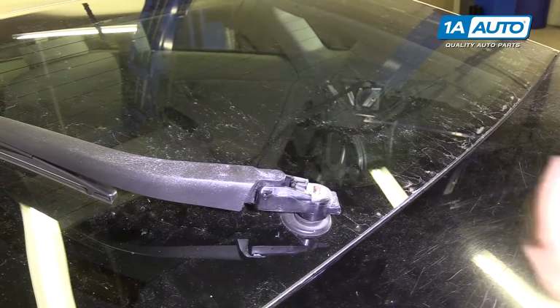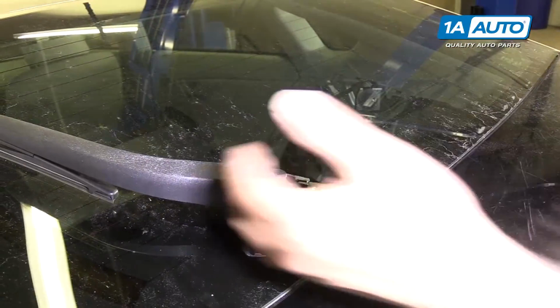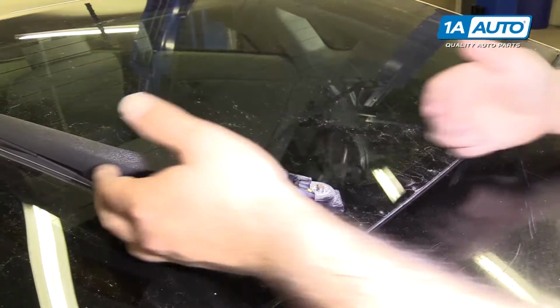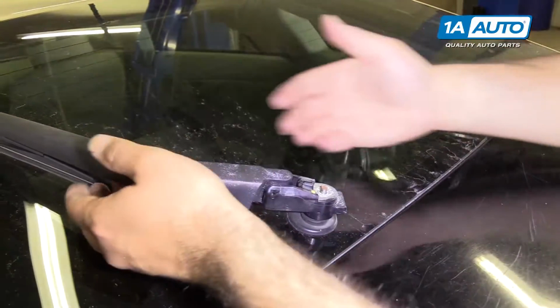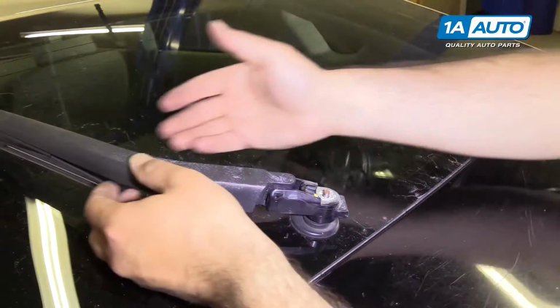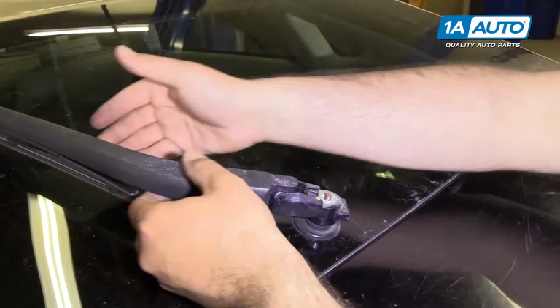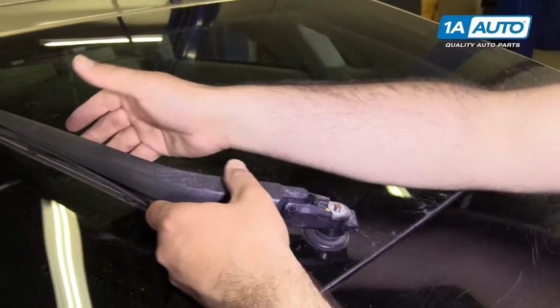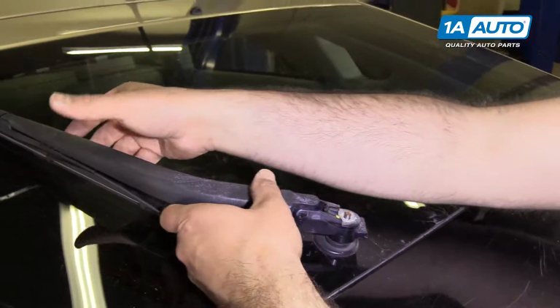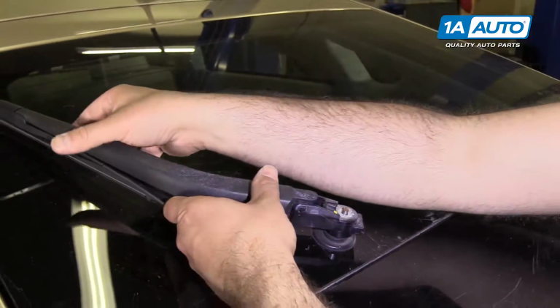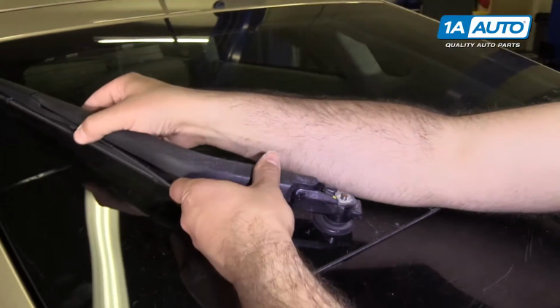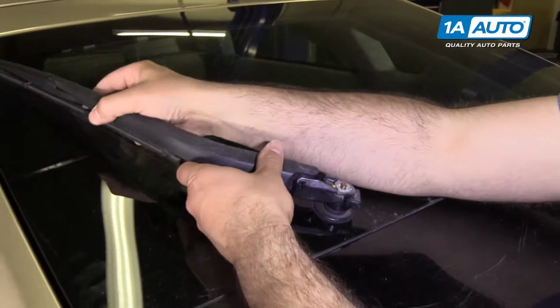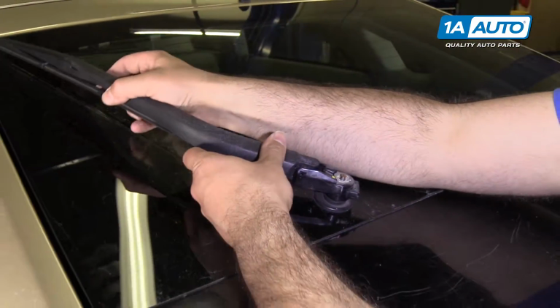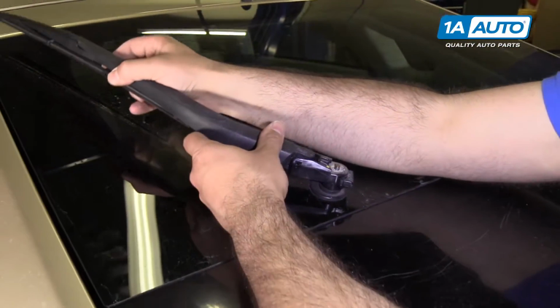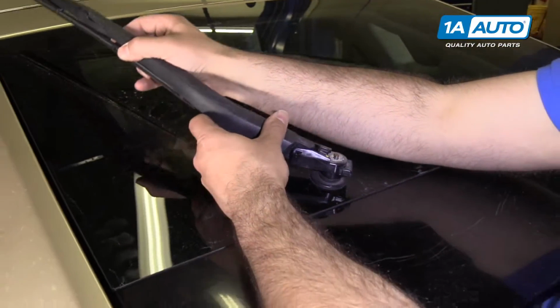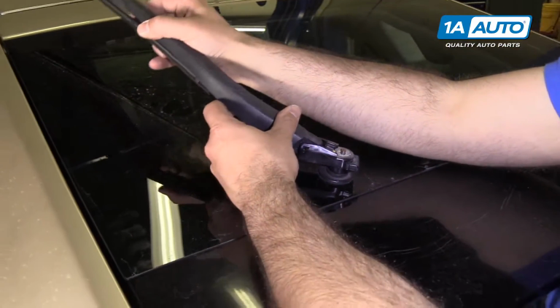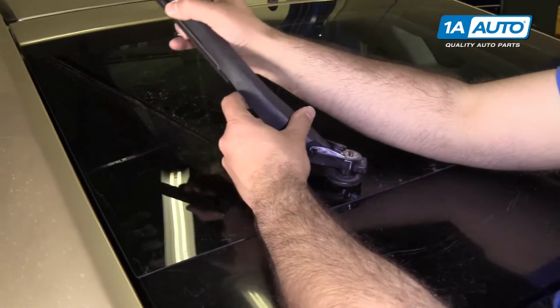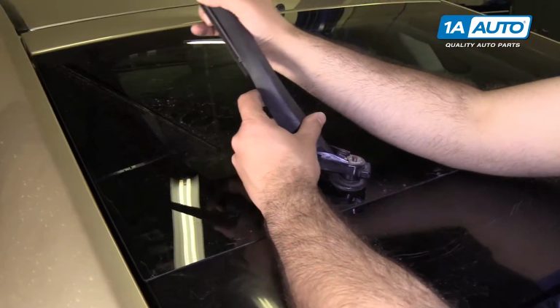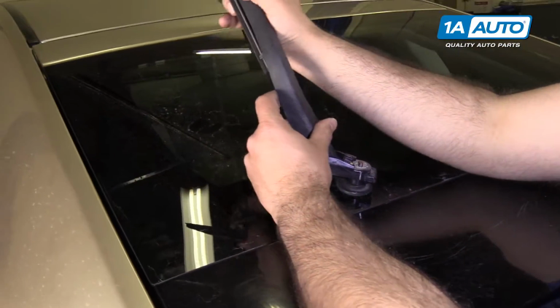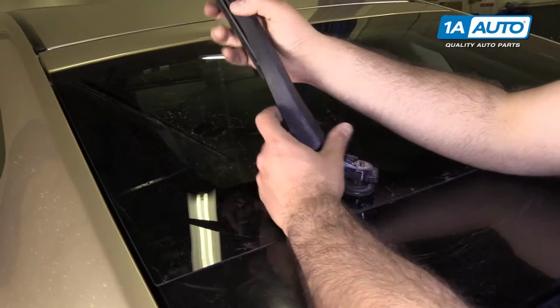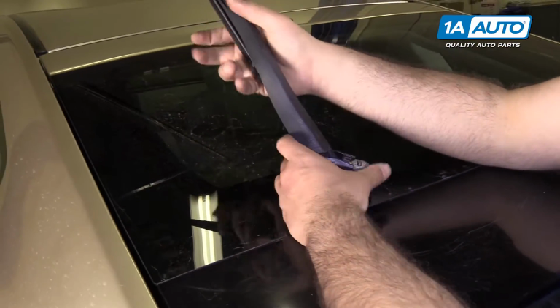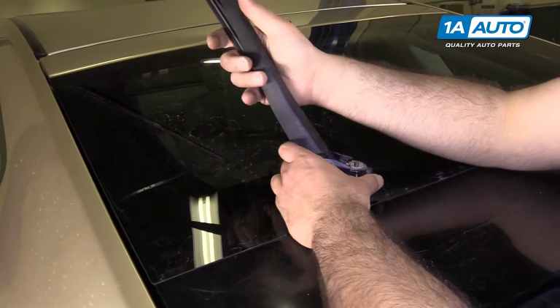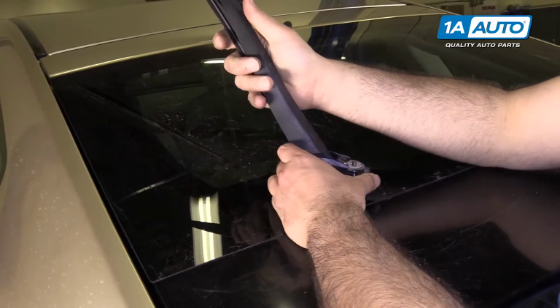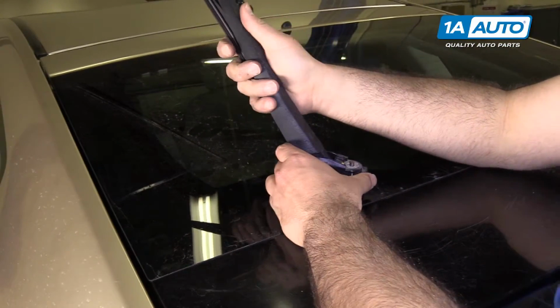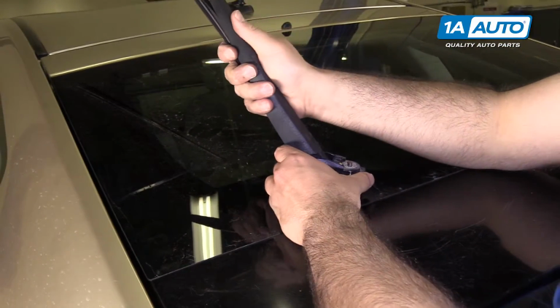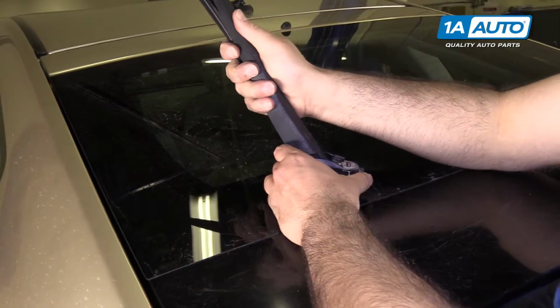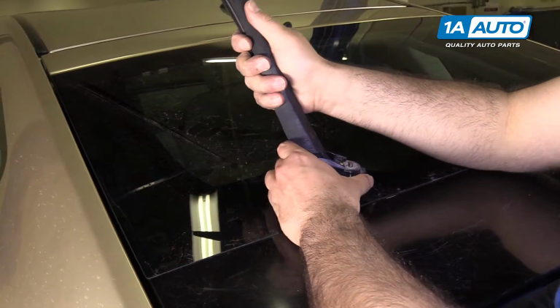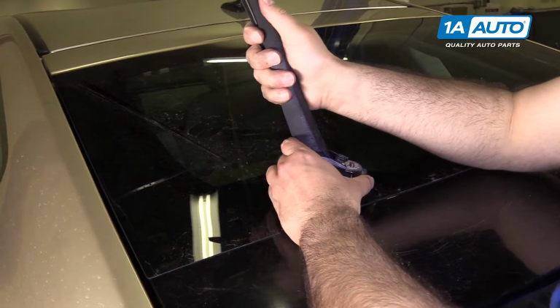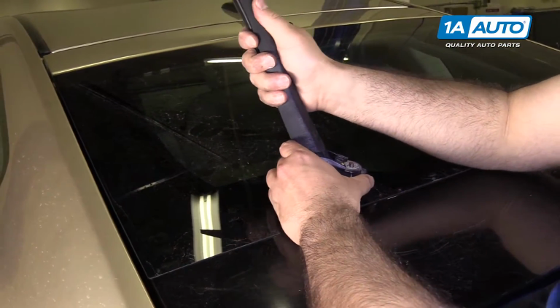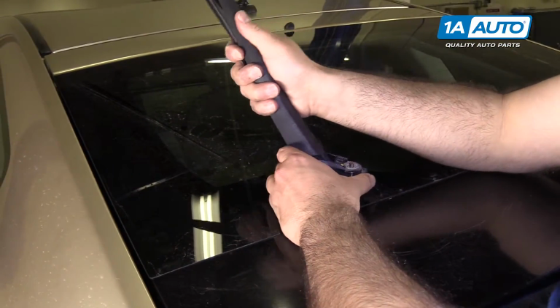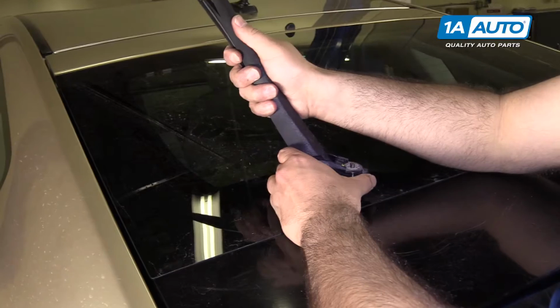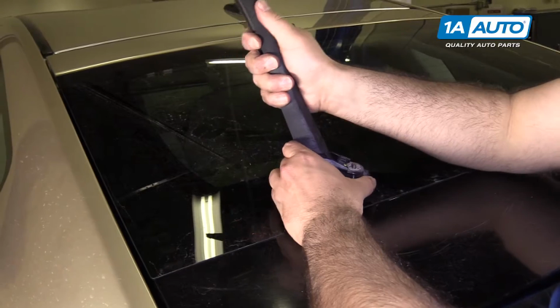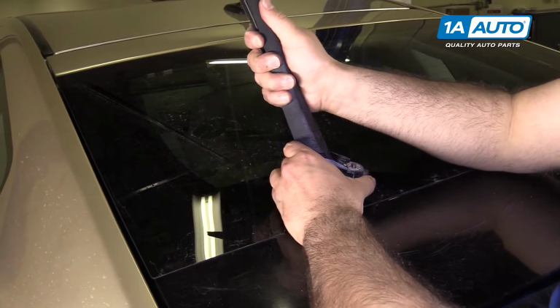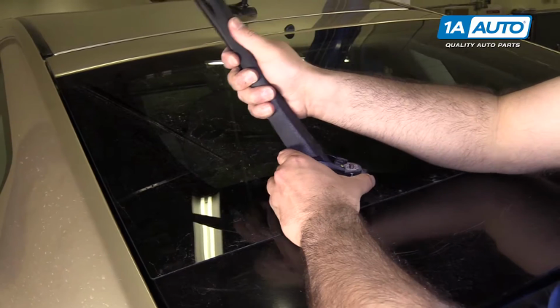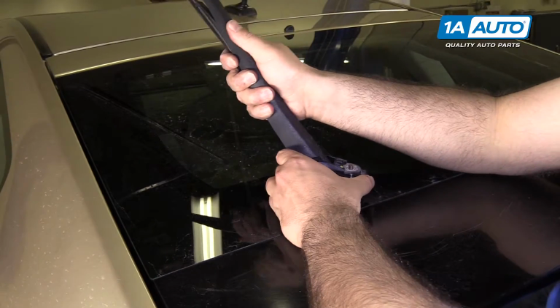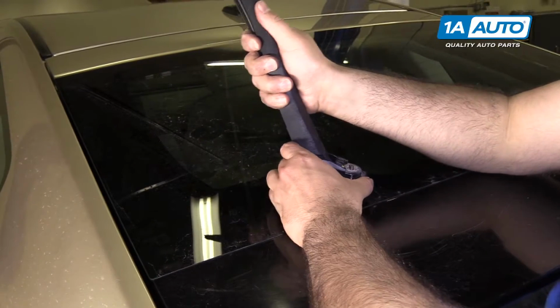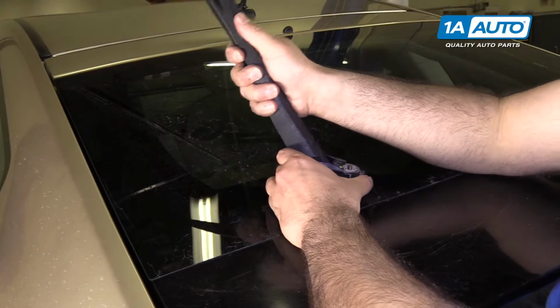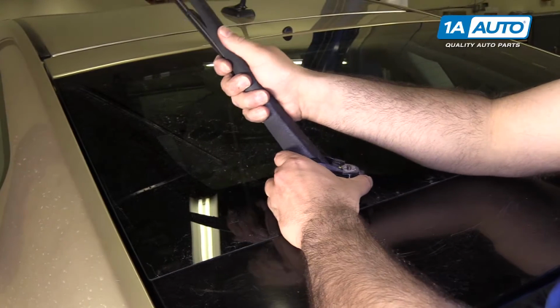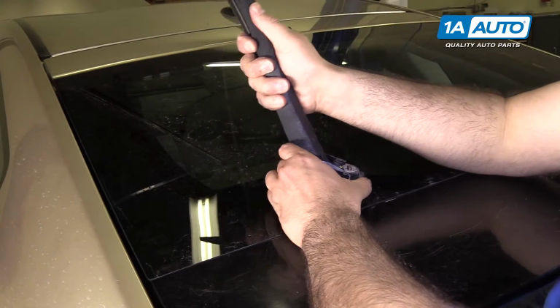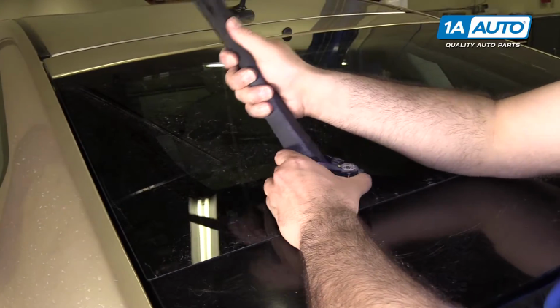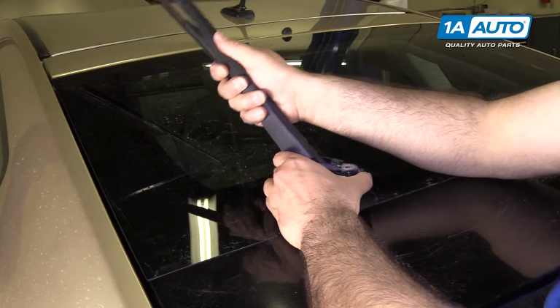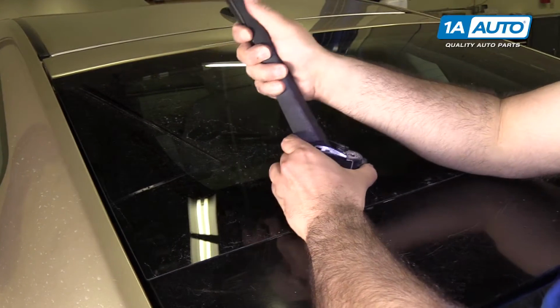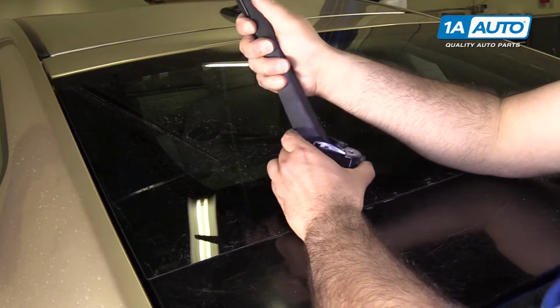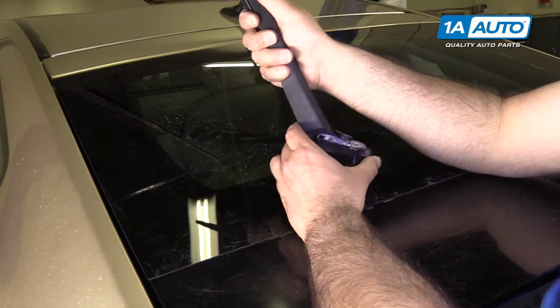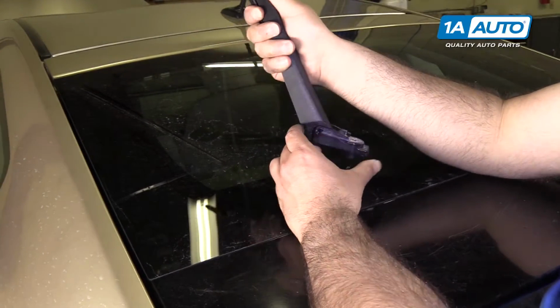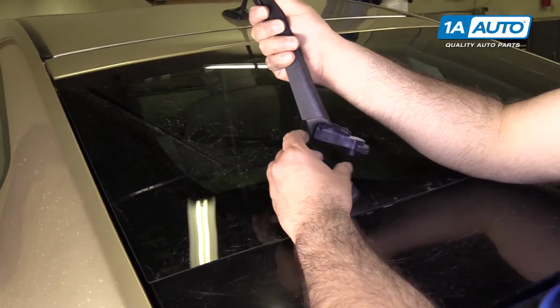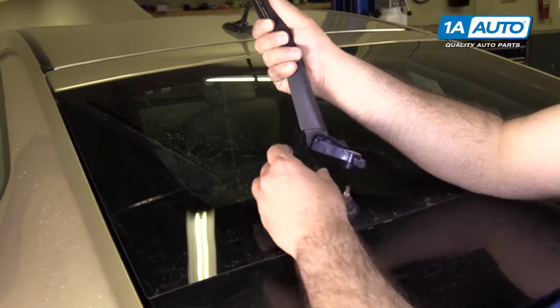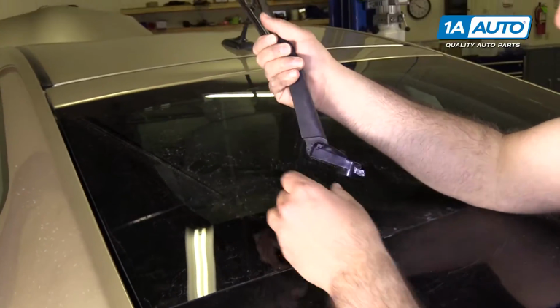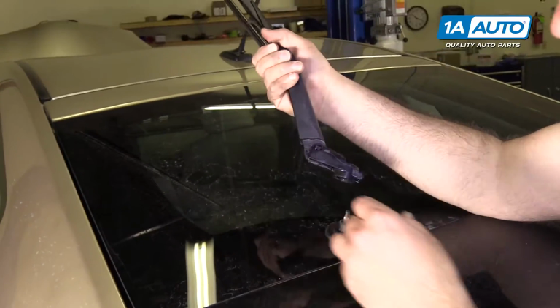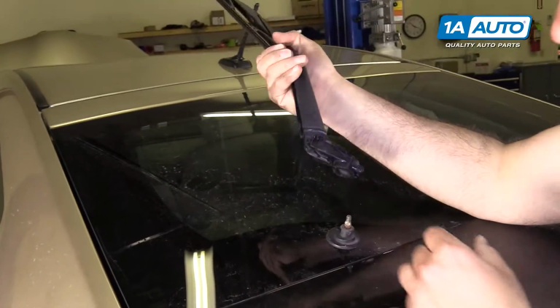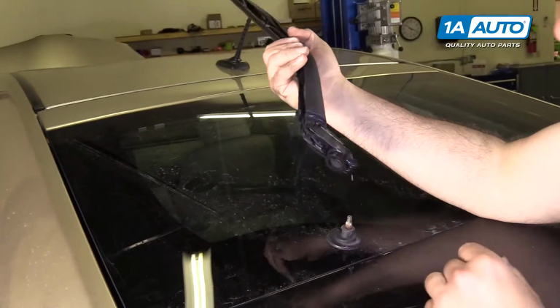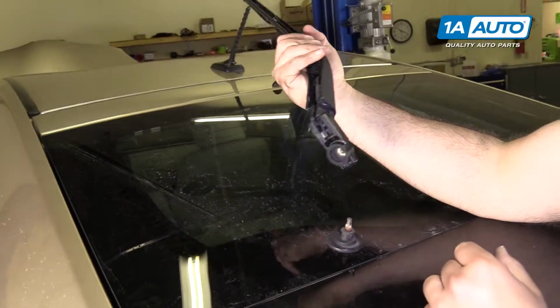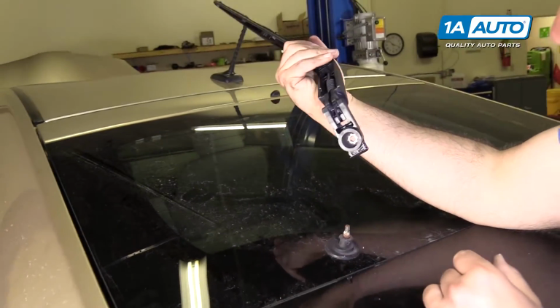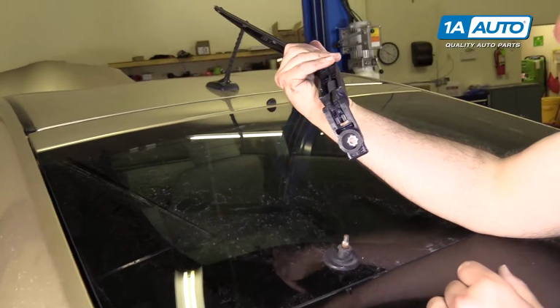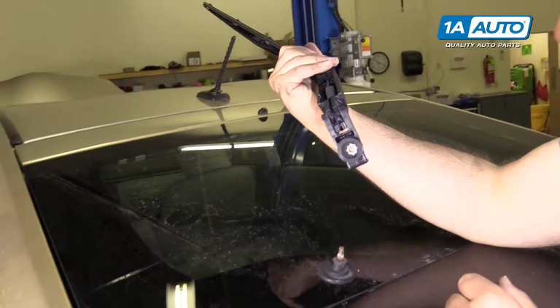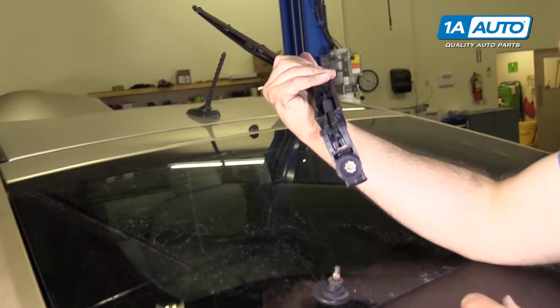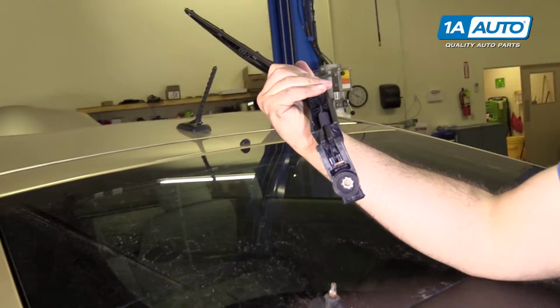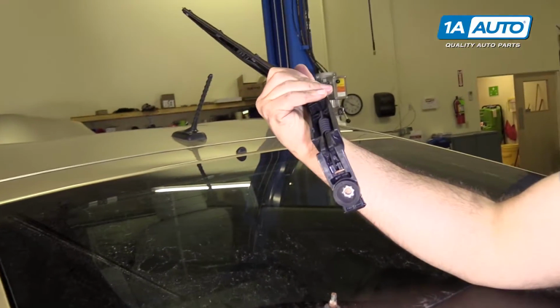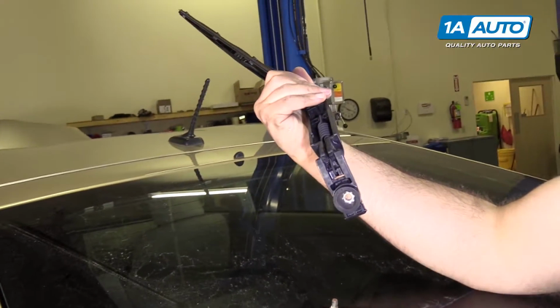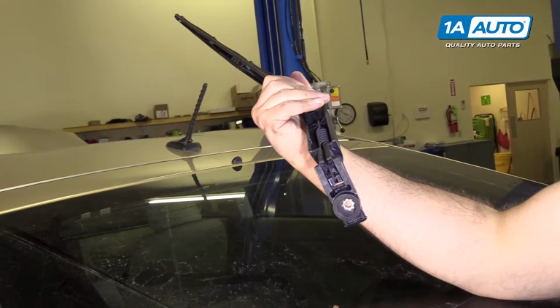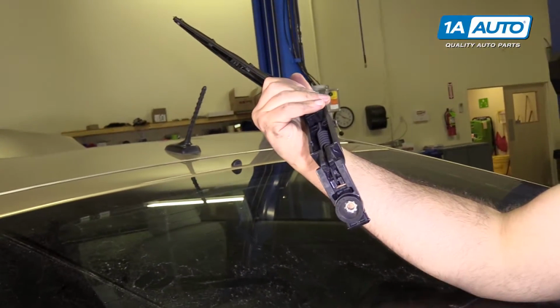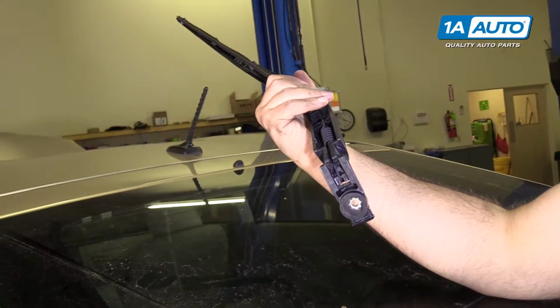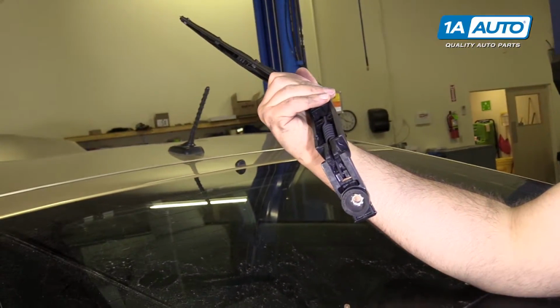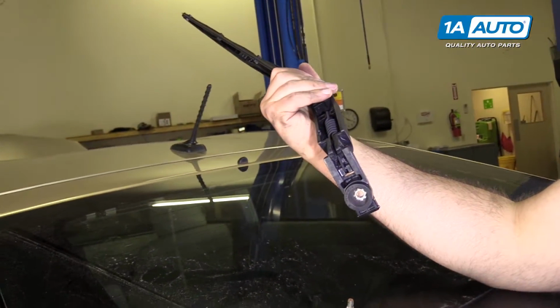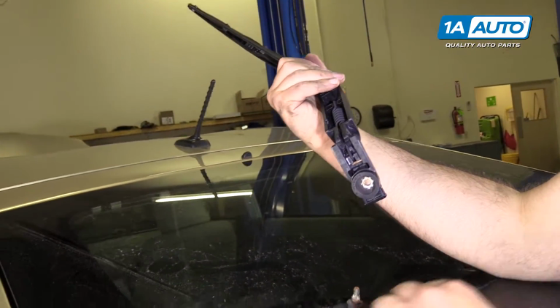You can lift up on the arm. I'm going to rock it back and forth and it'll come off of the wiper motor.